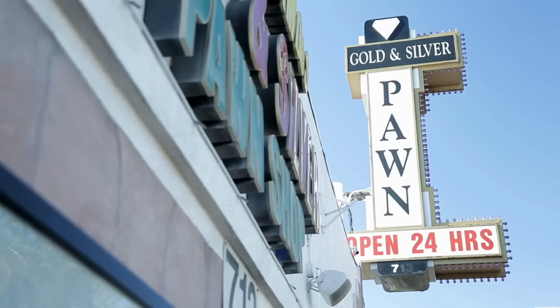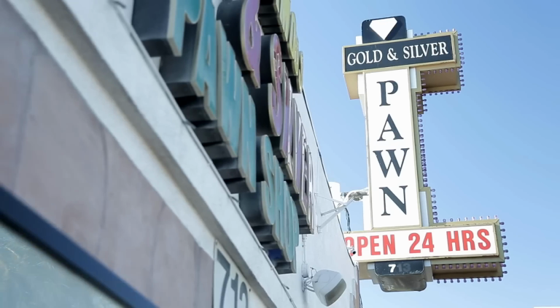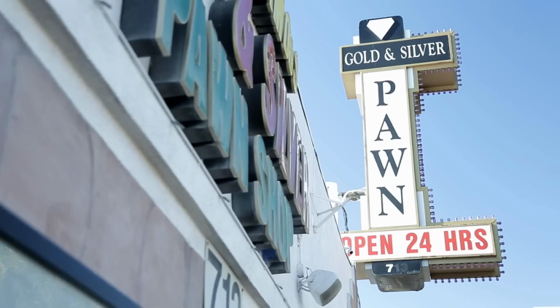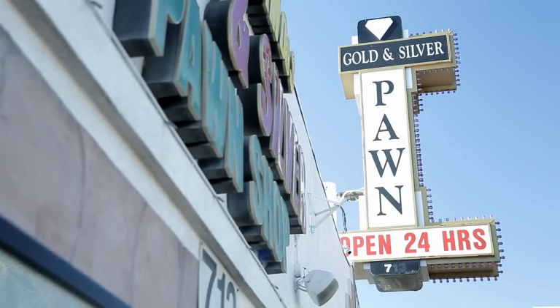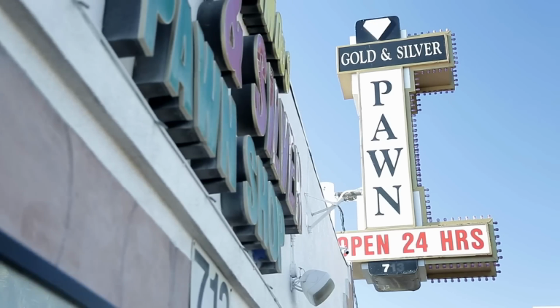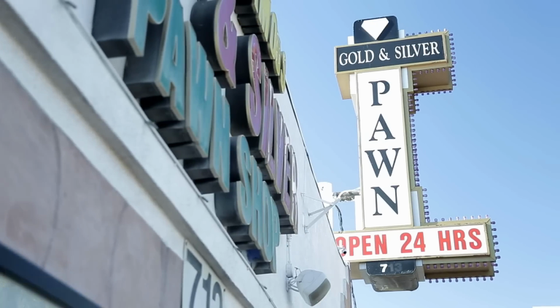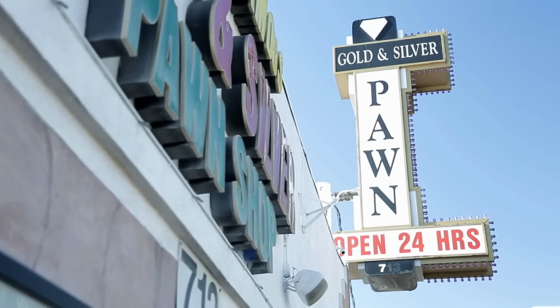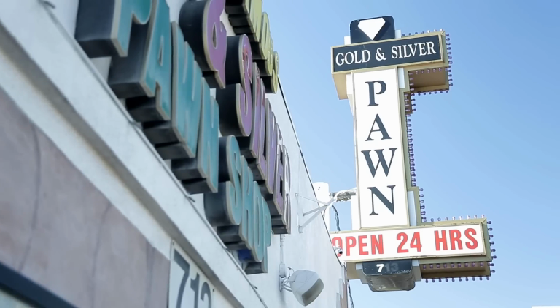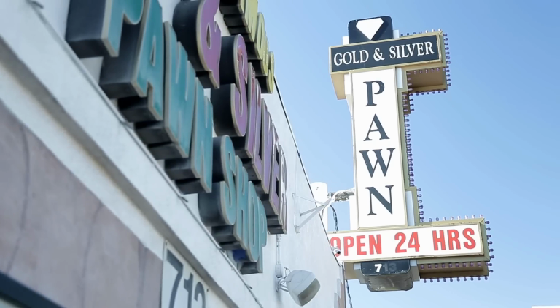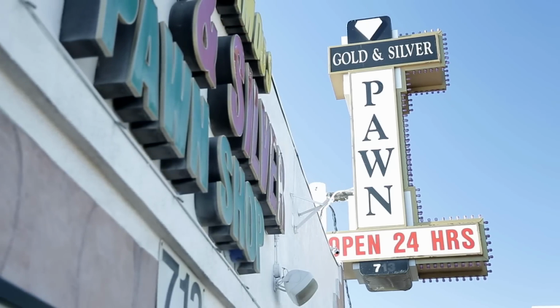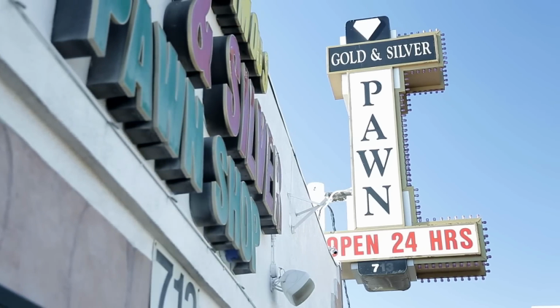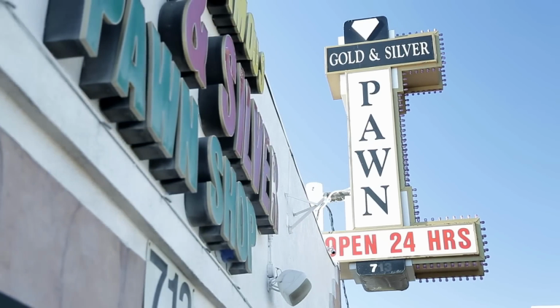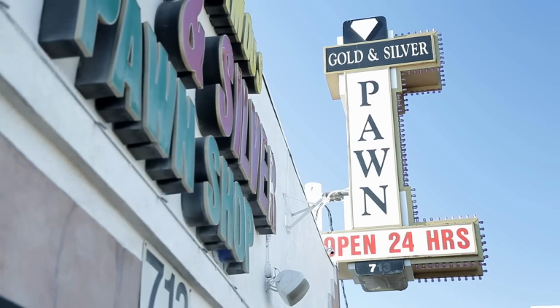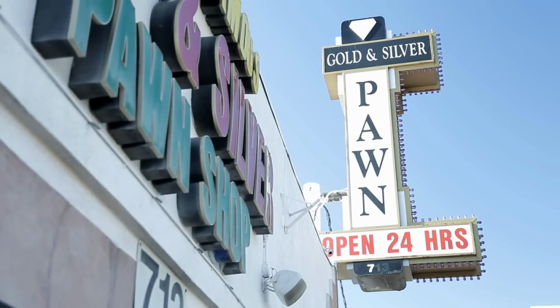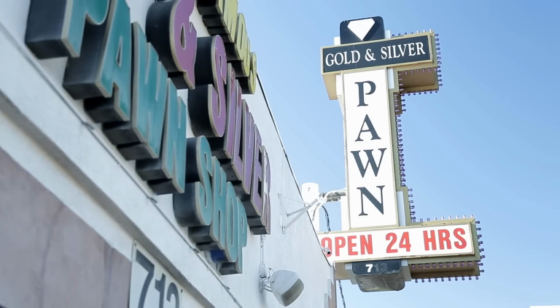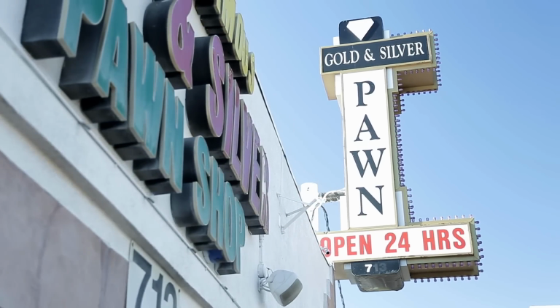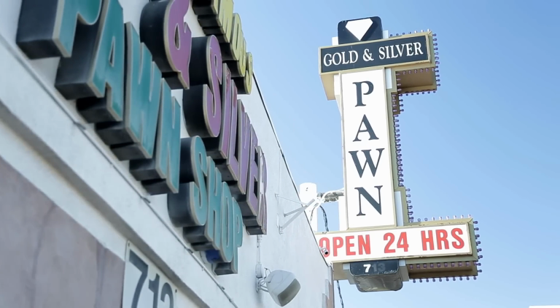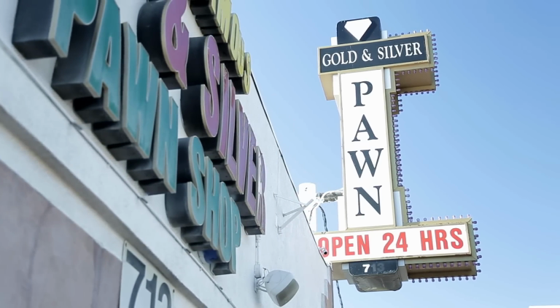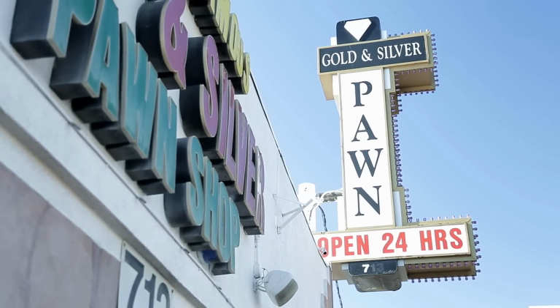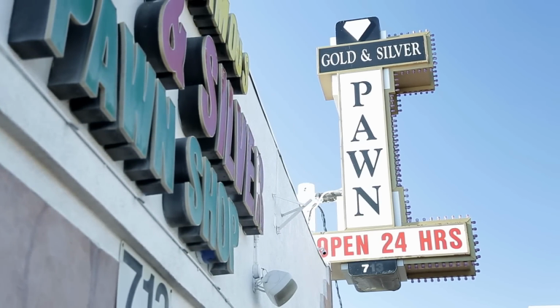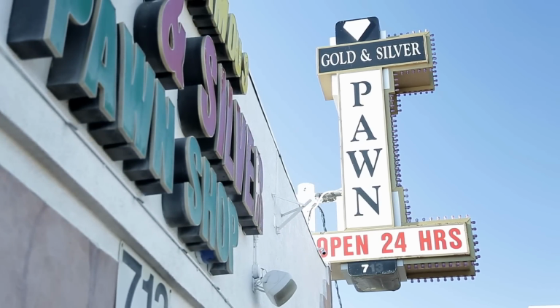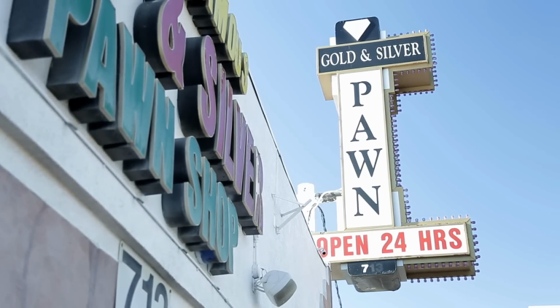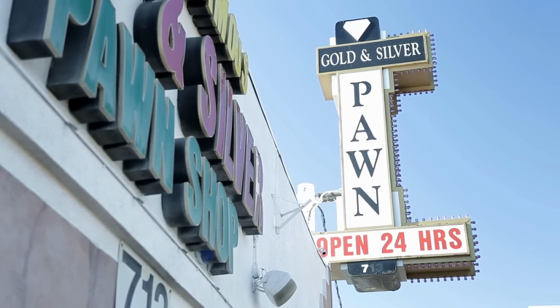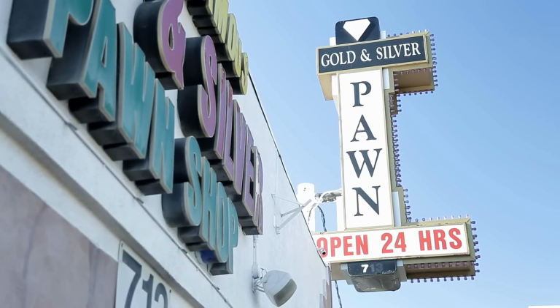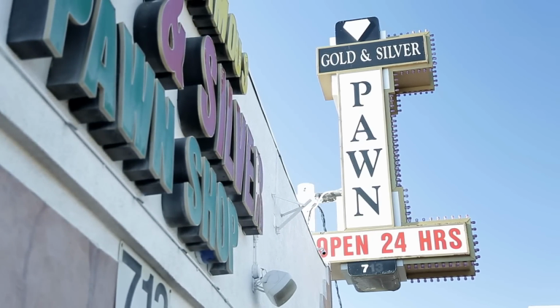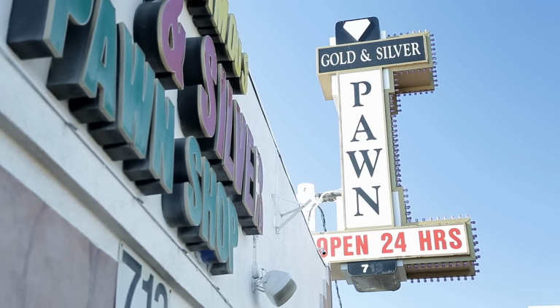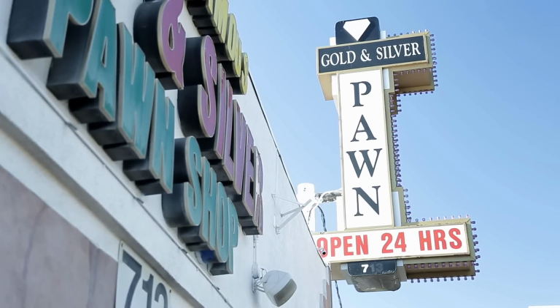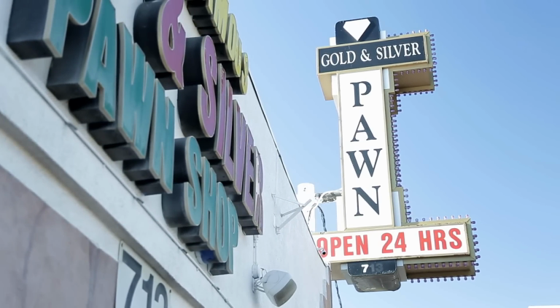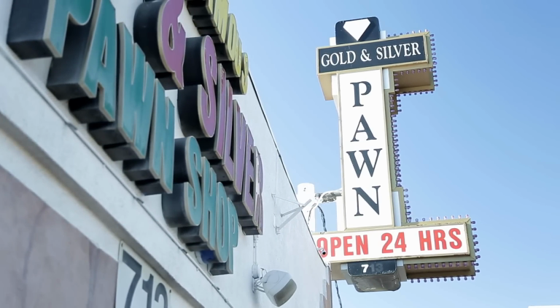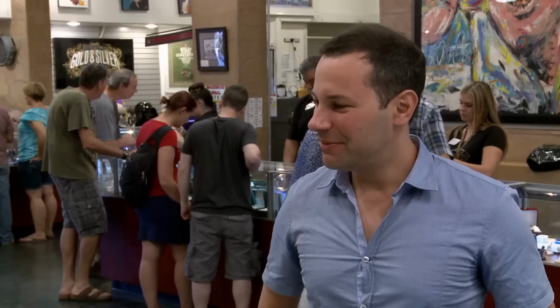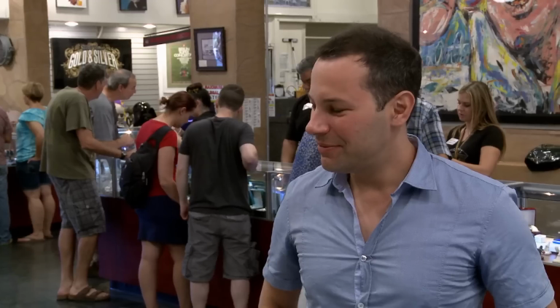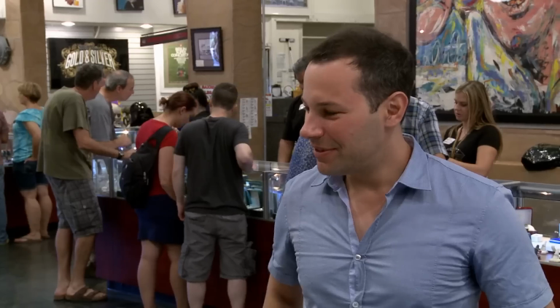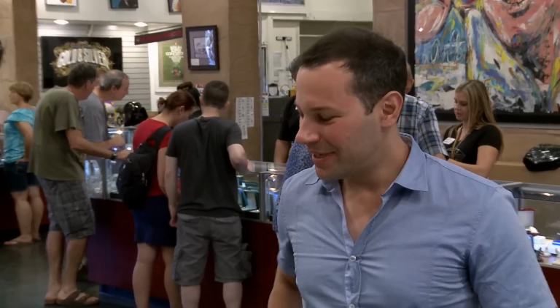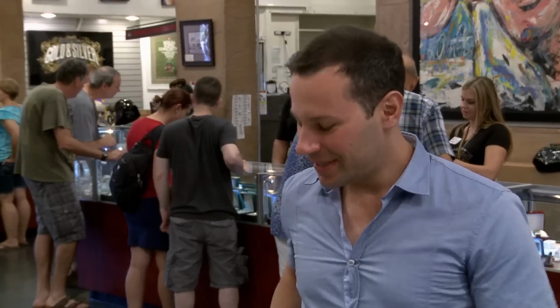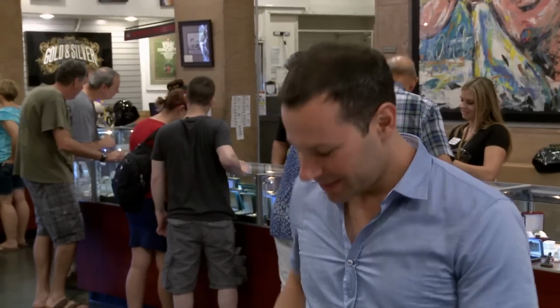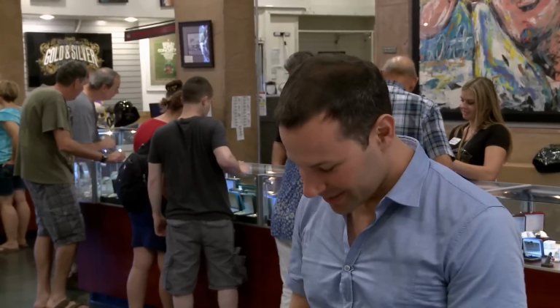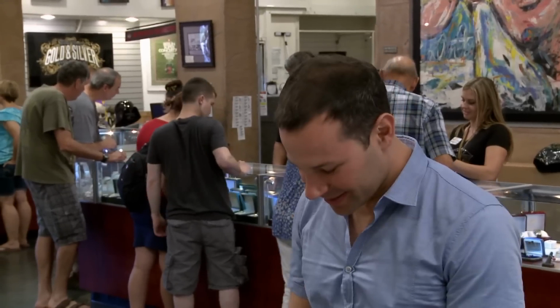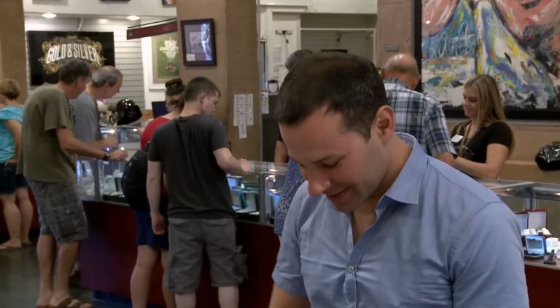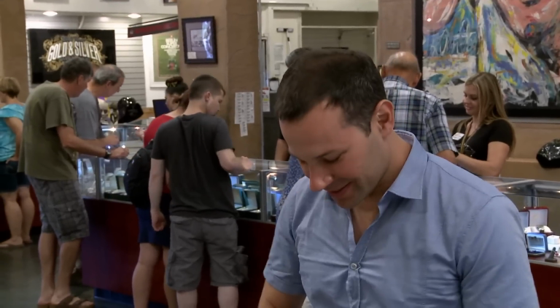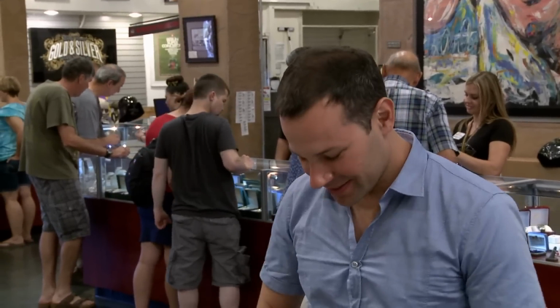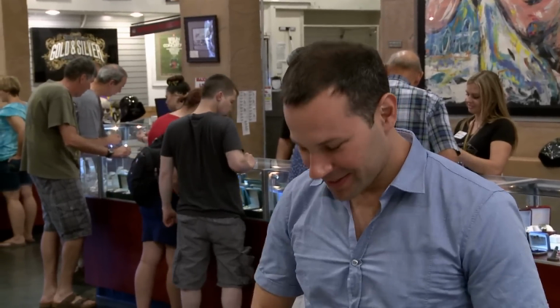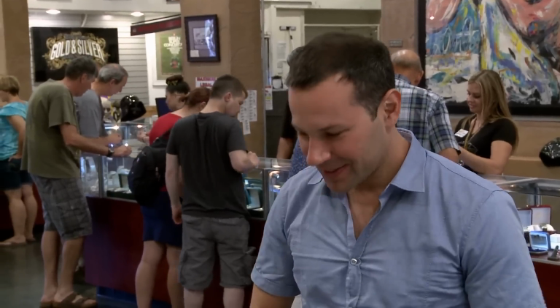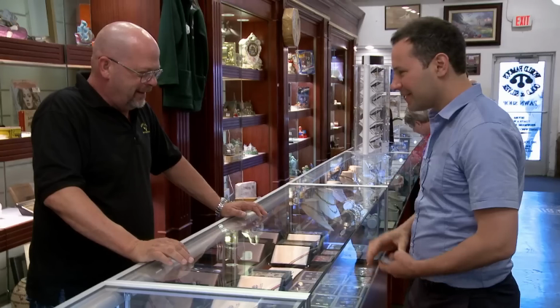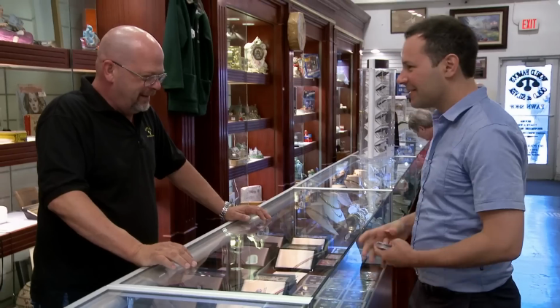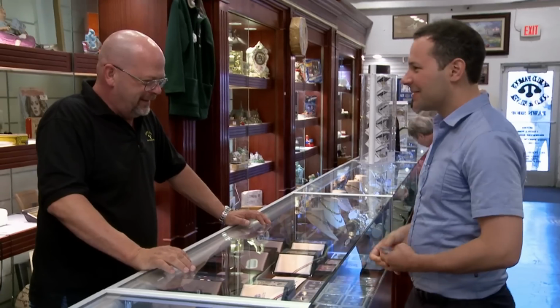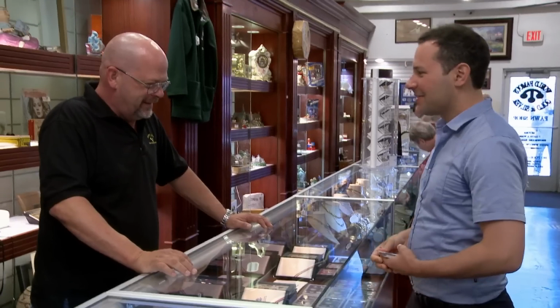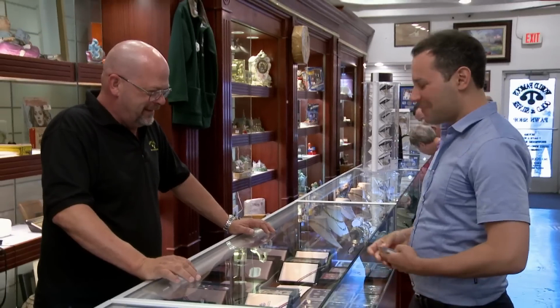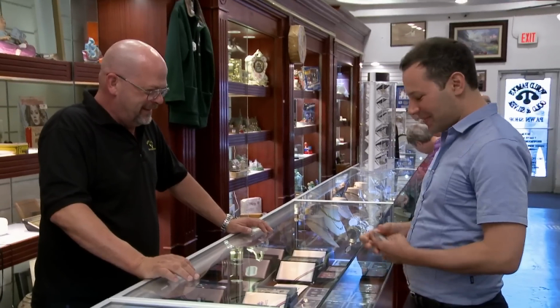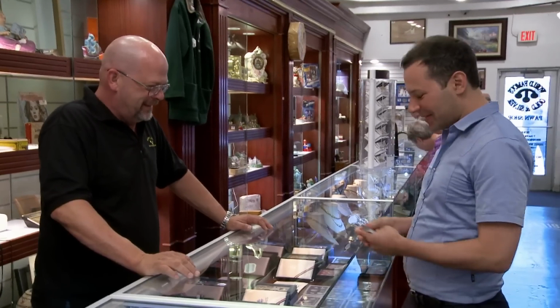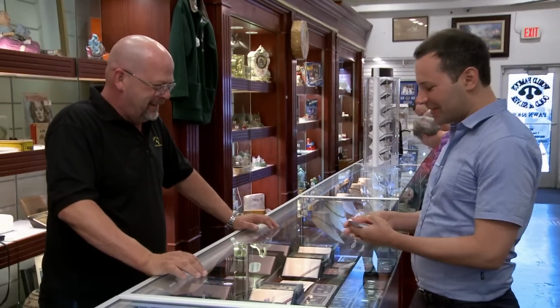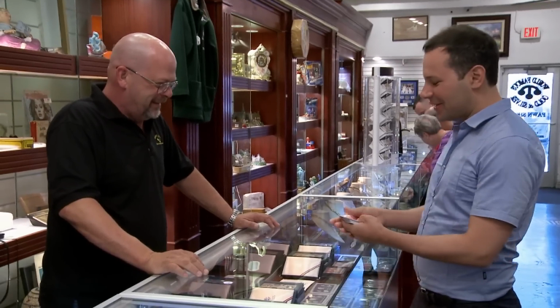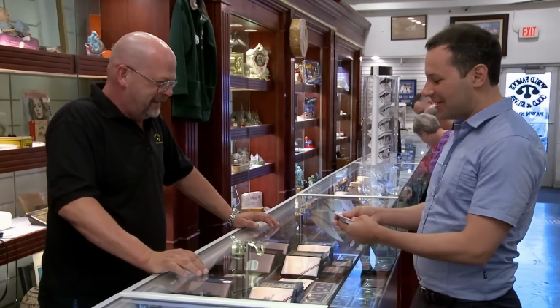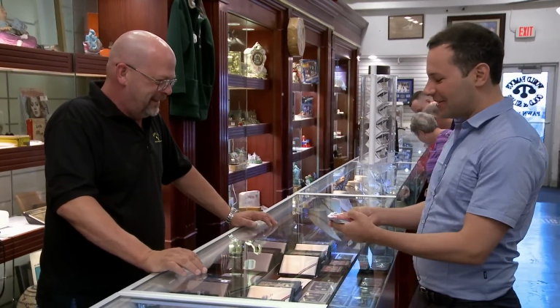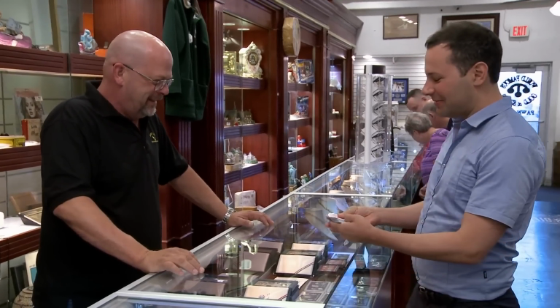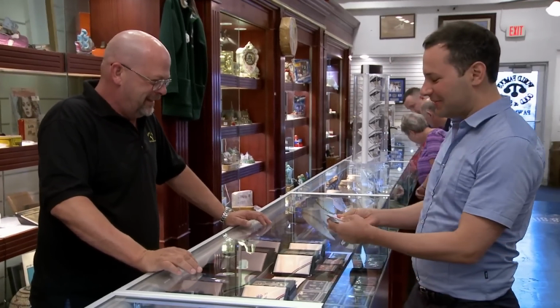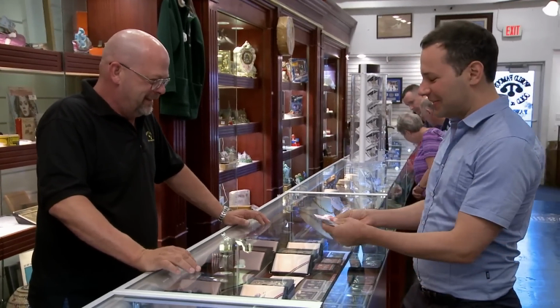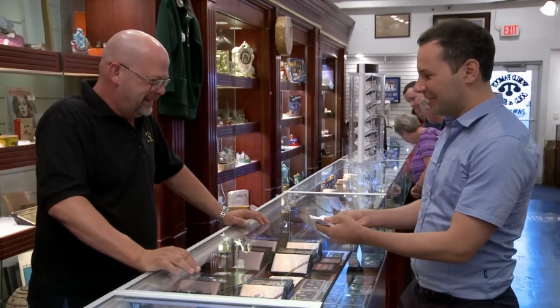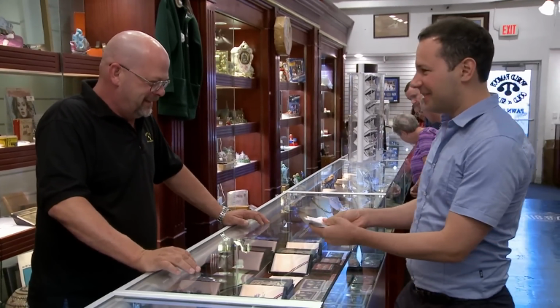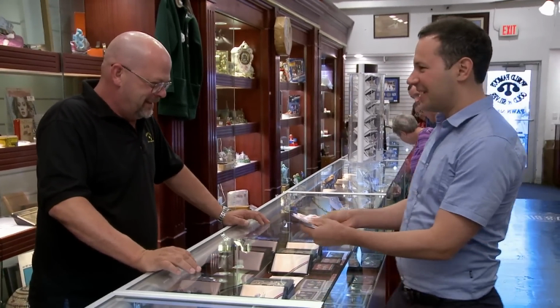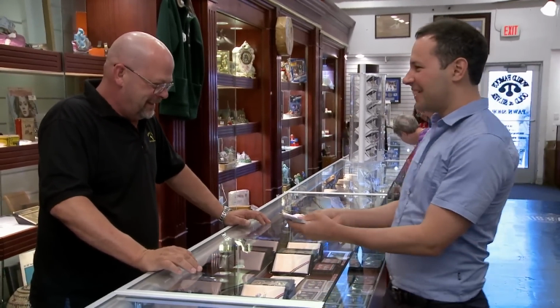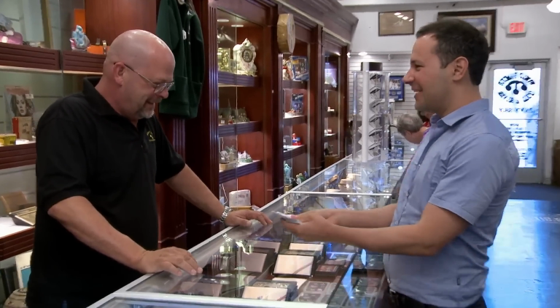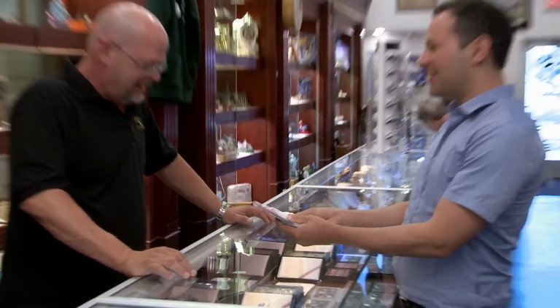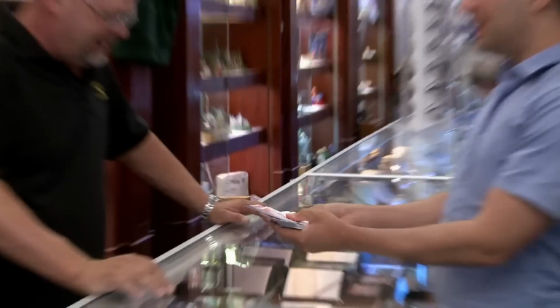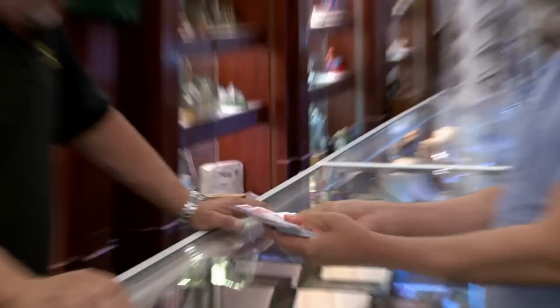Hey, what's up, Adam? Nice to see you. Great to see you. Got something for you. Pick a card first, any card.